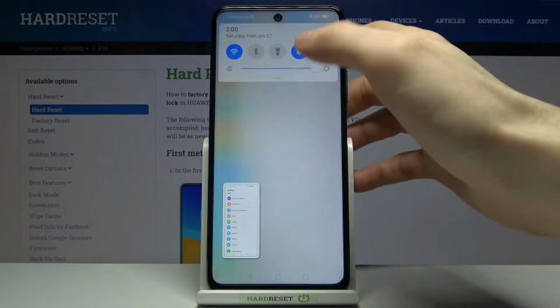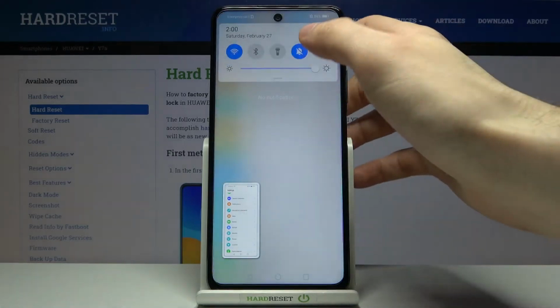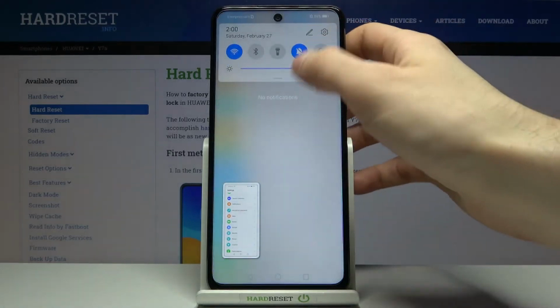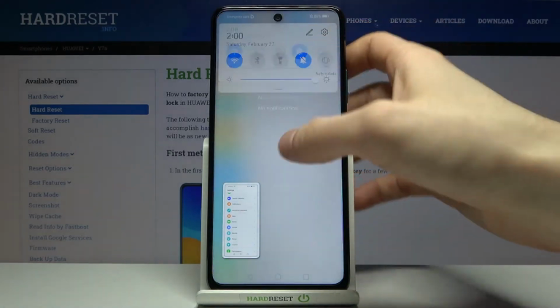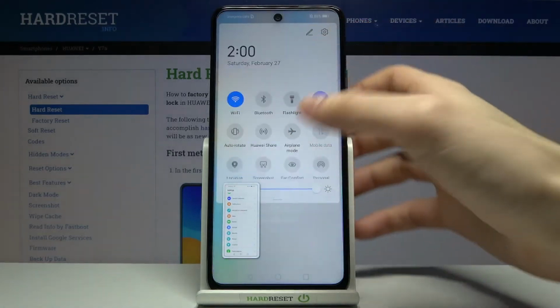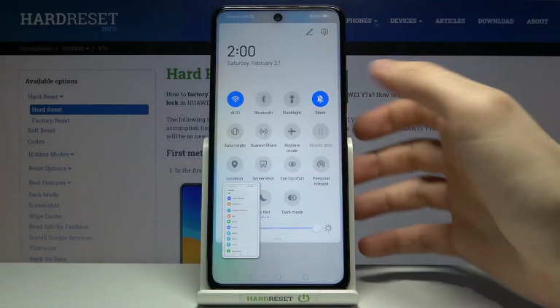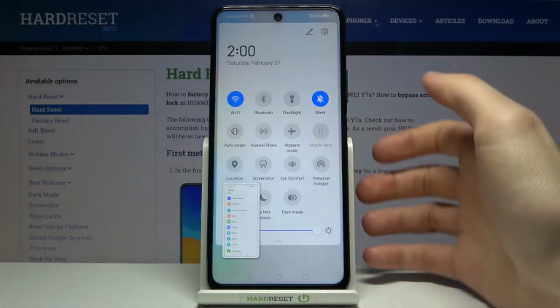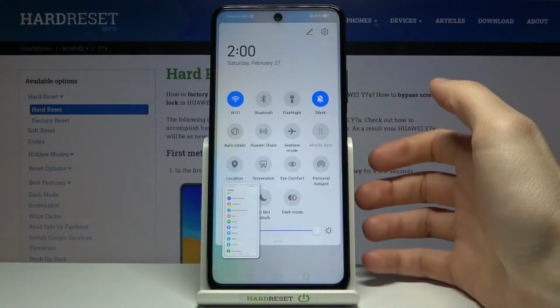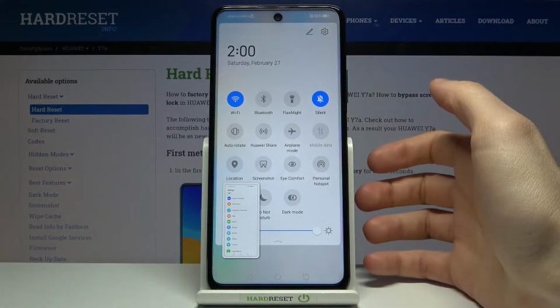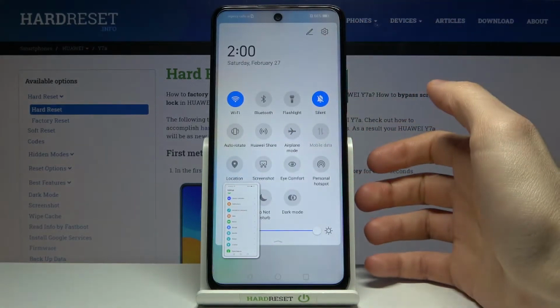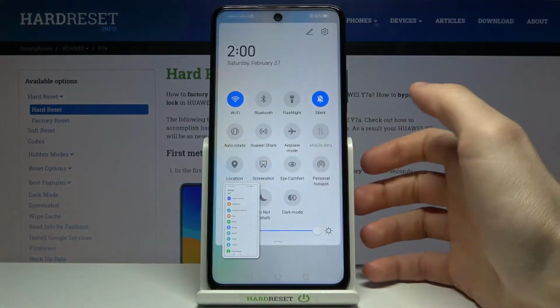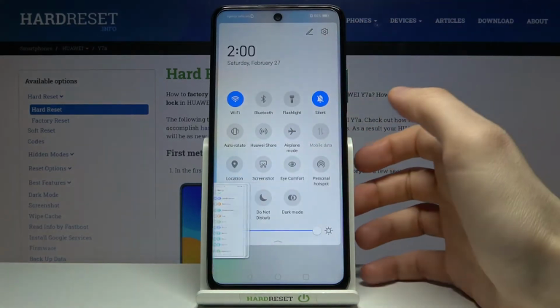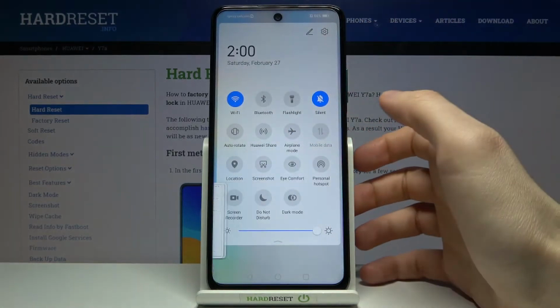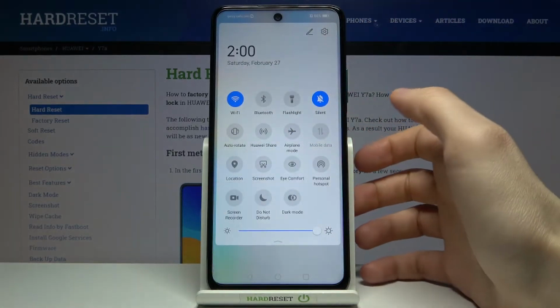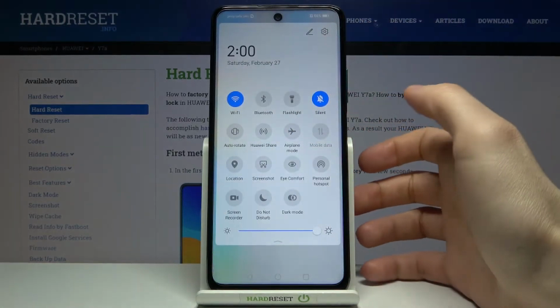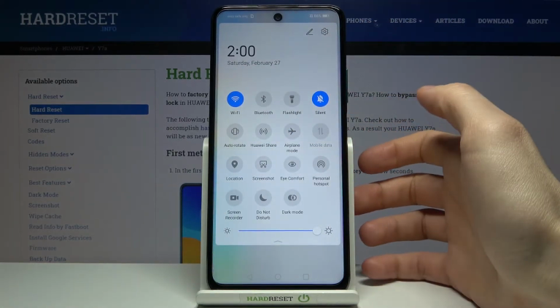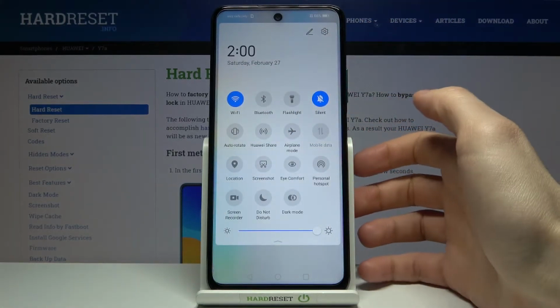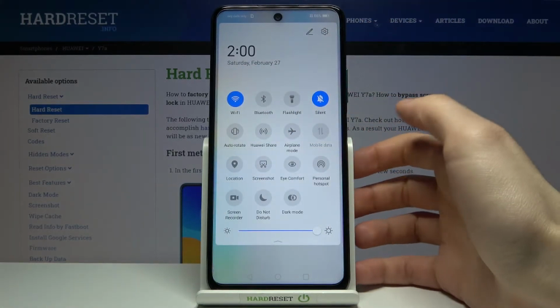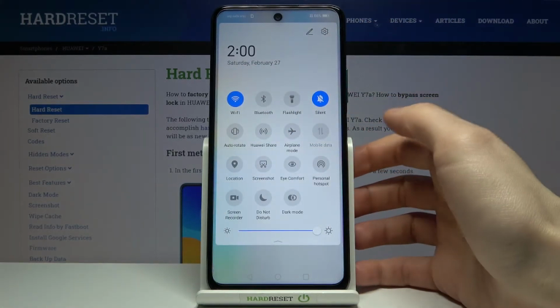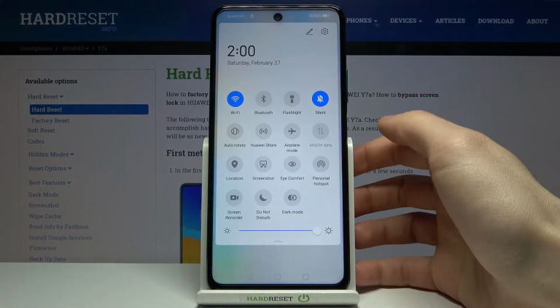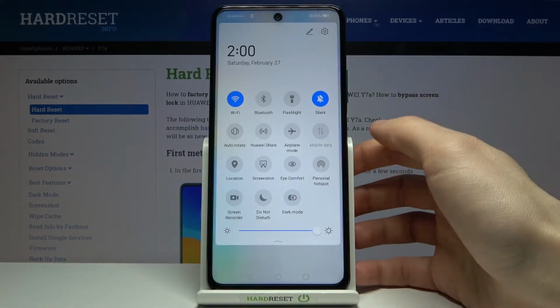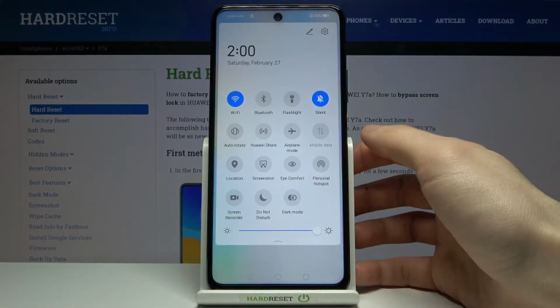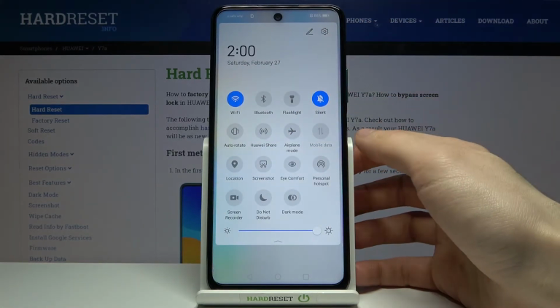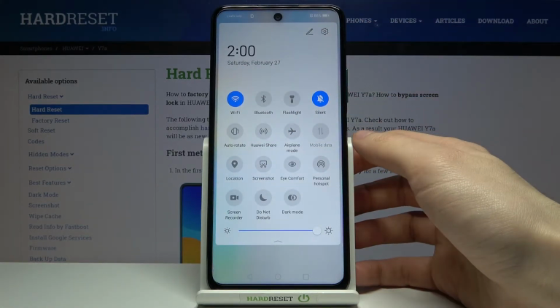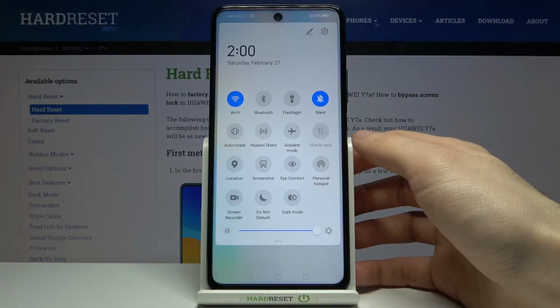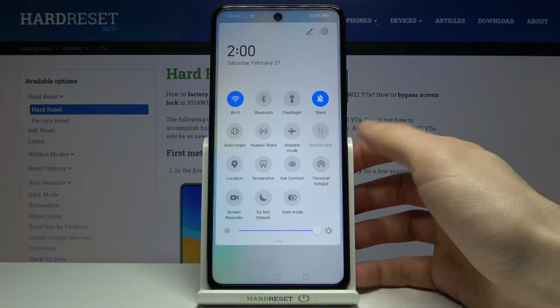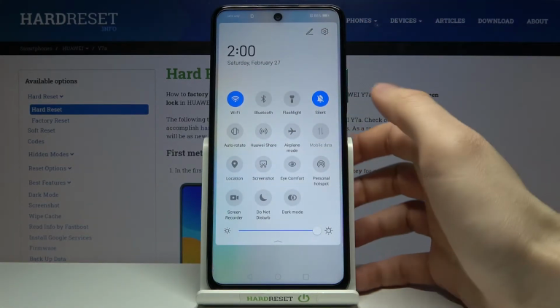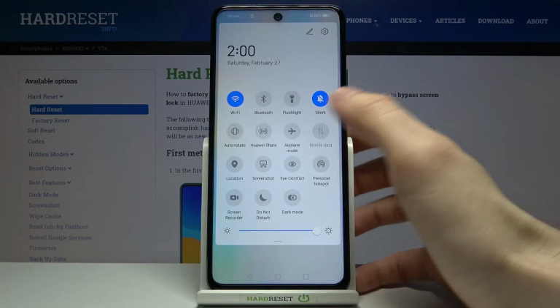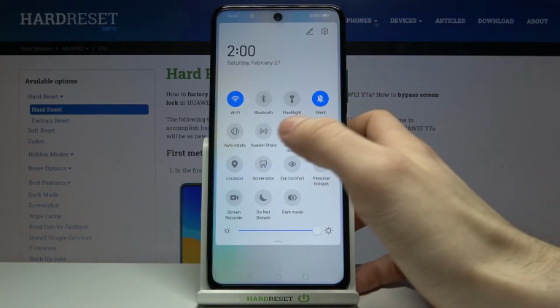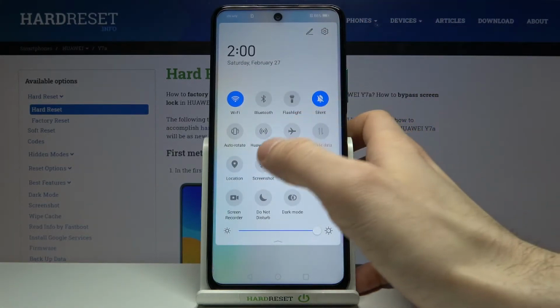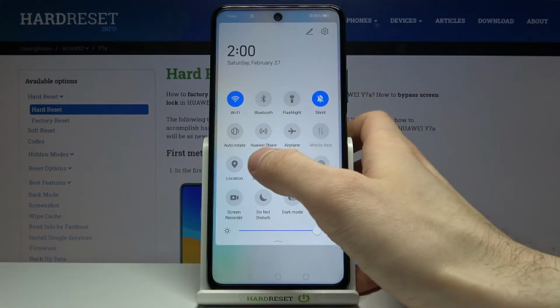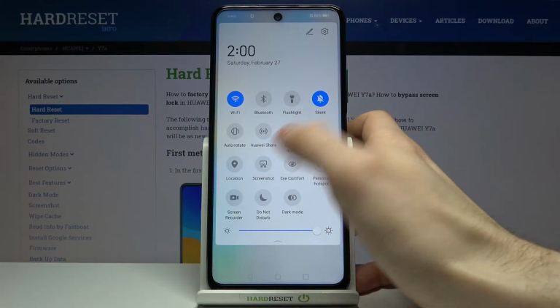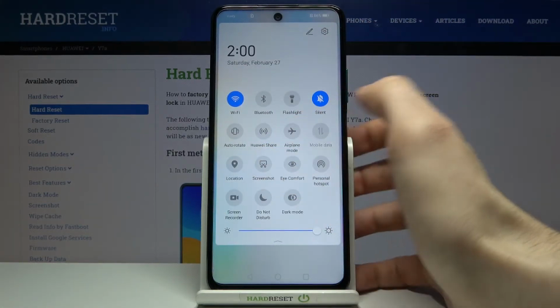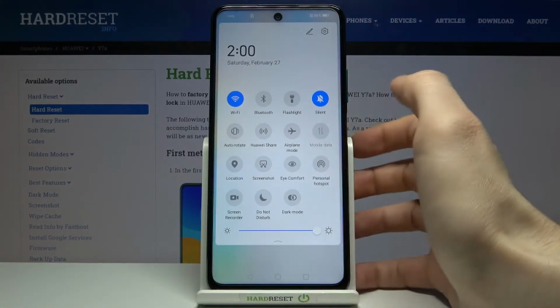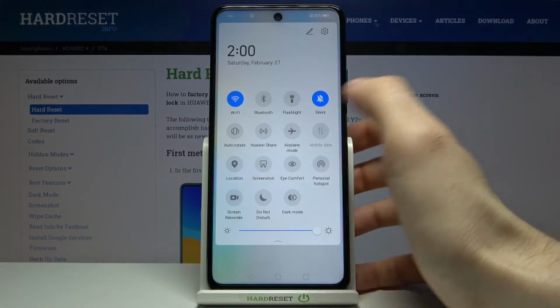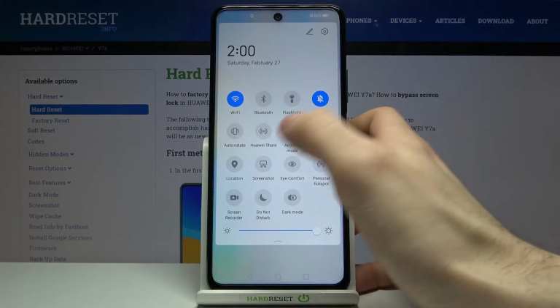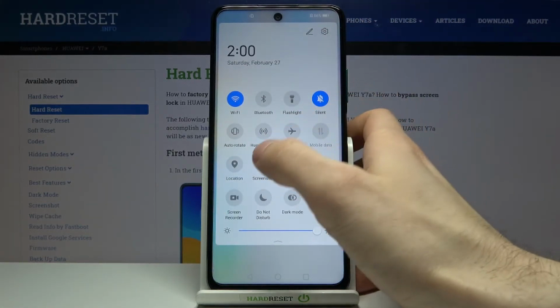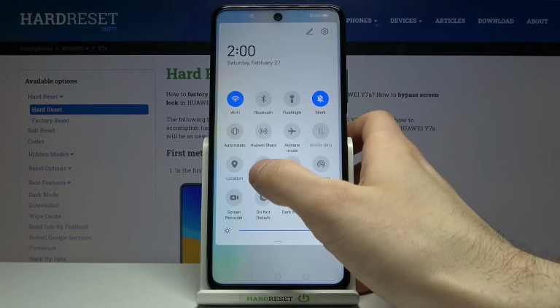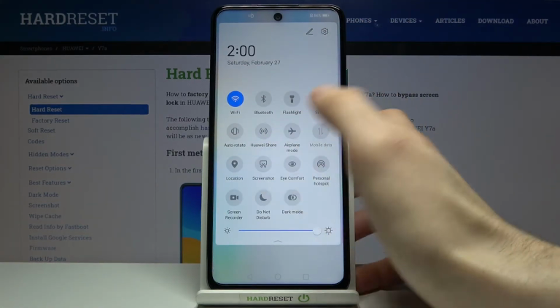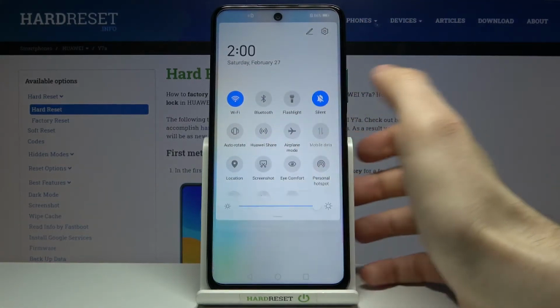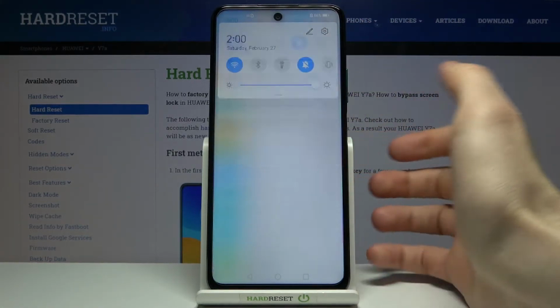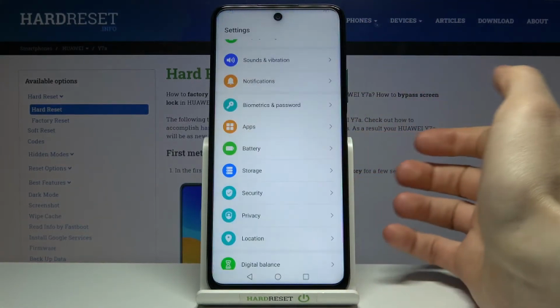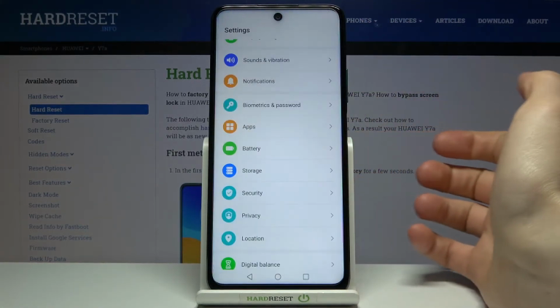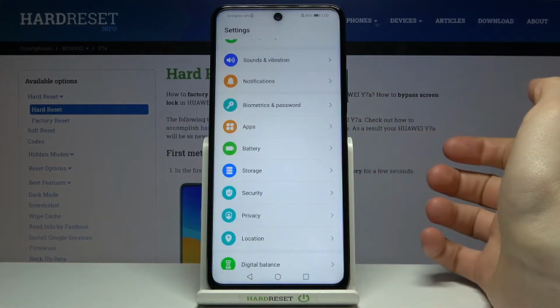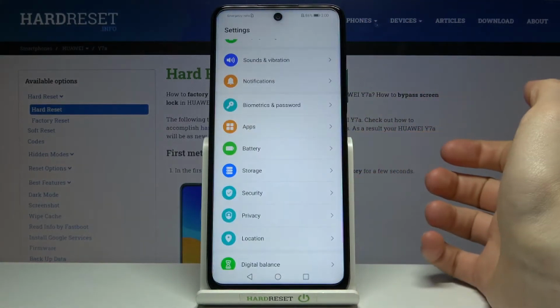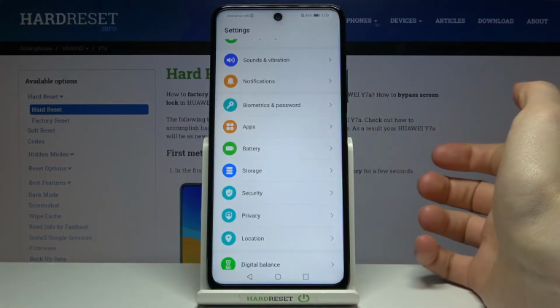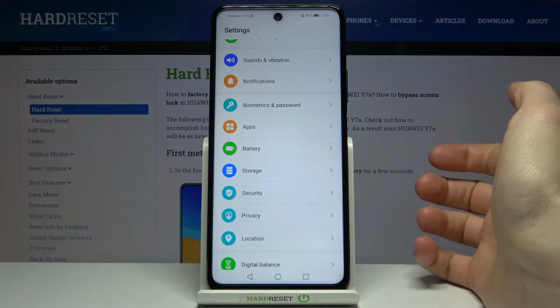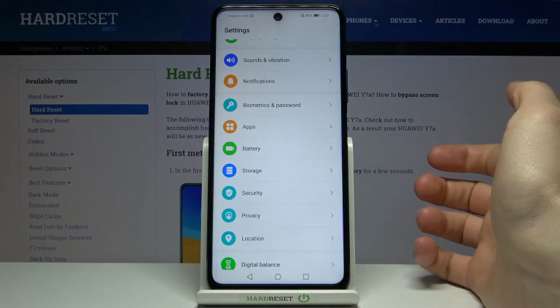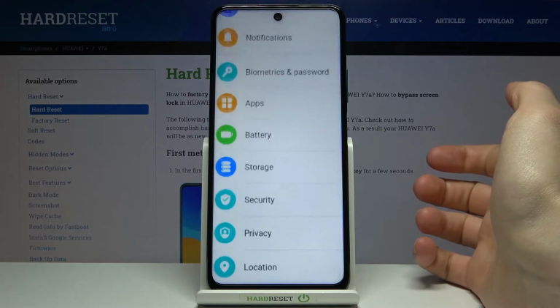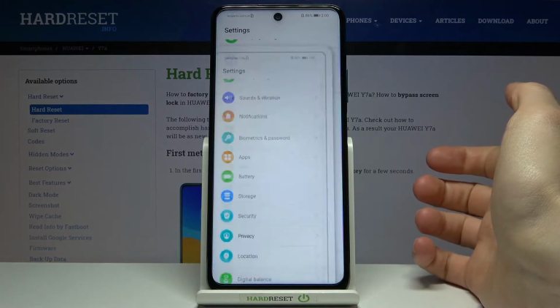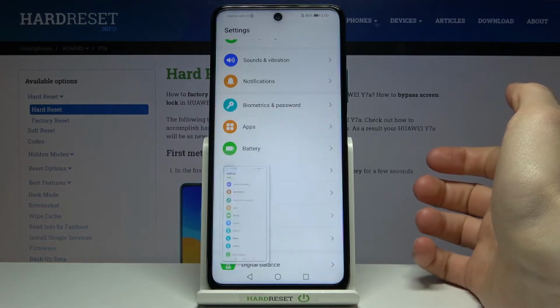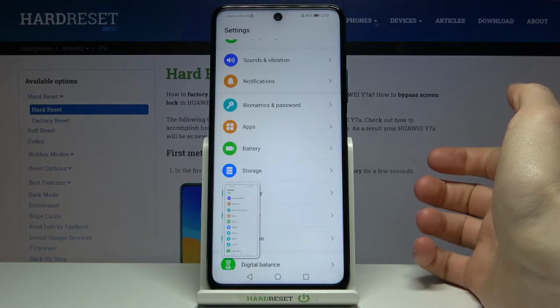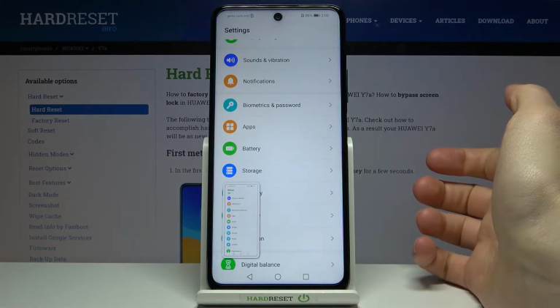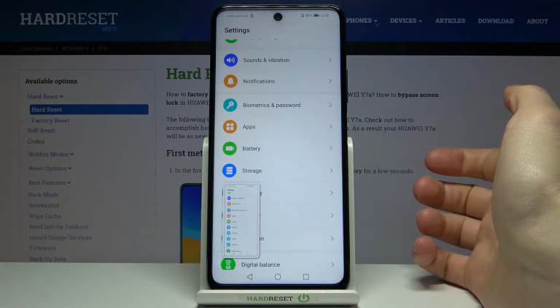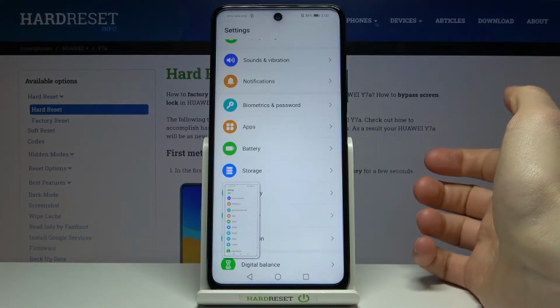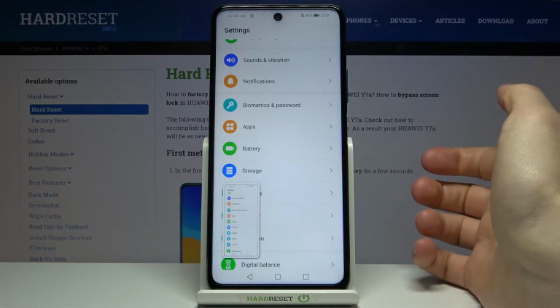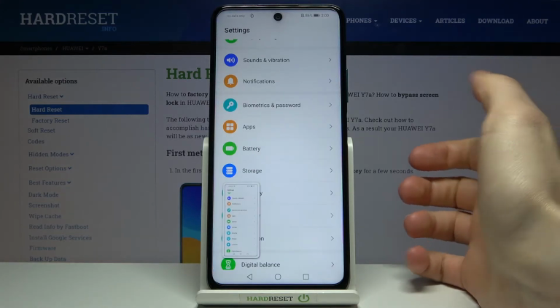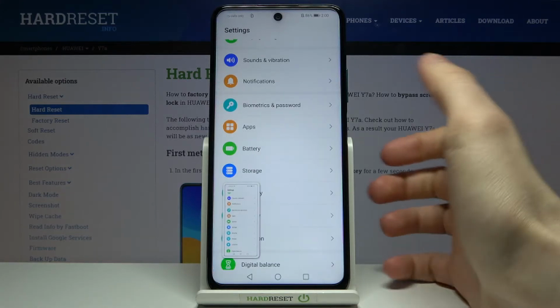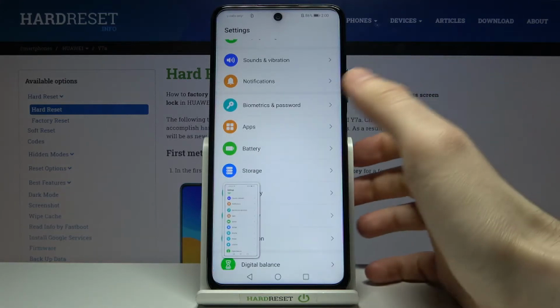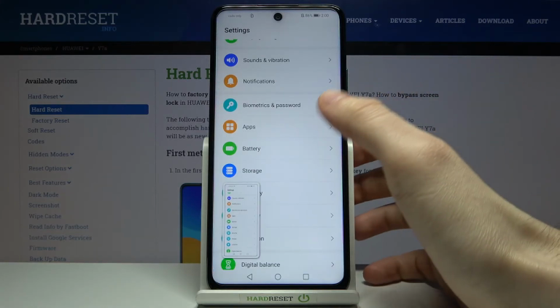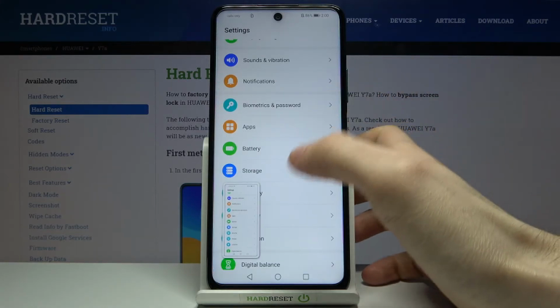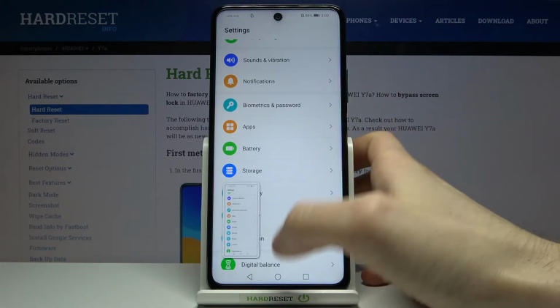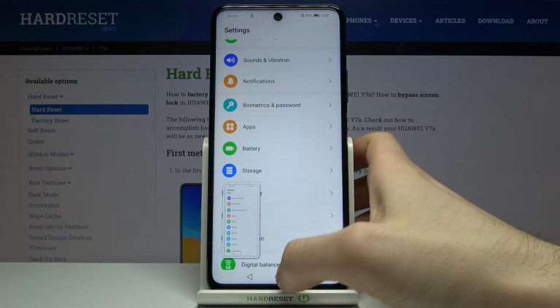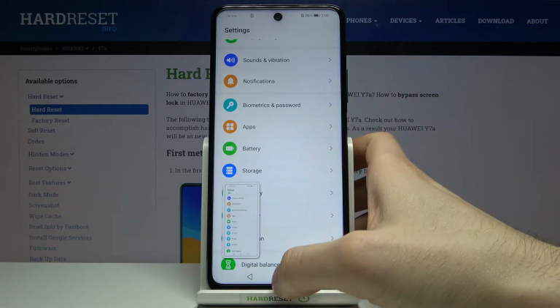You can also take a screenshot by going to the upper bar, where you have a screenshot button. It works exactly the same way.